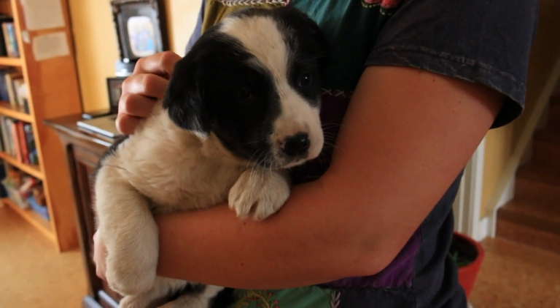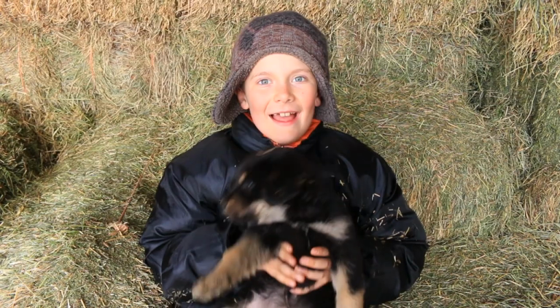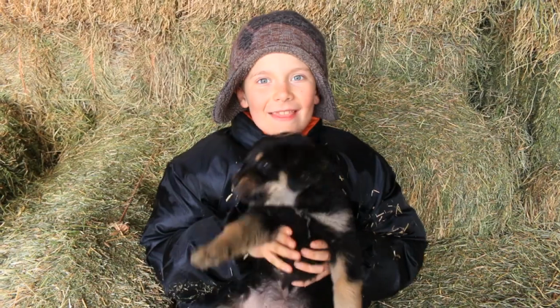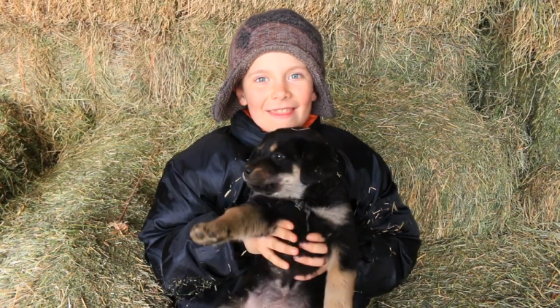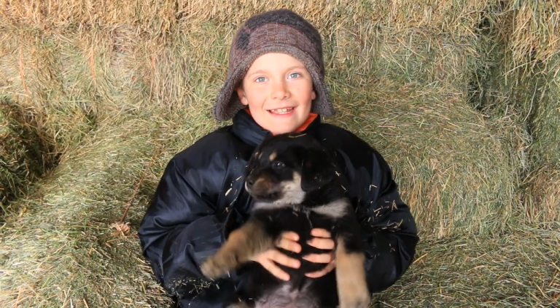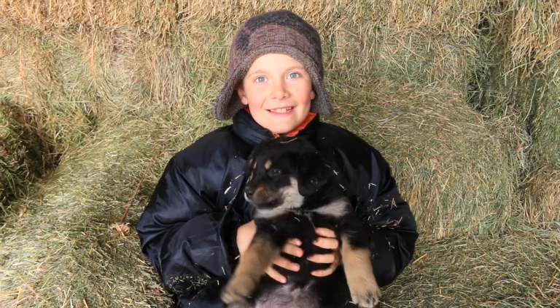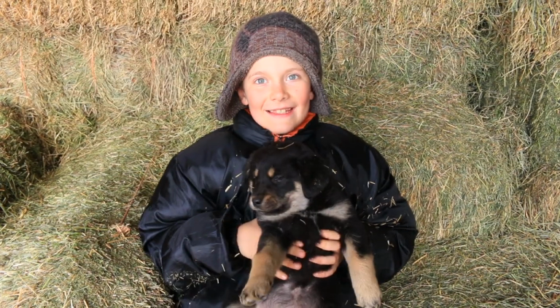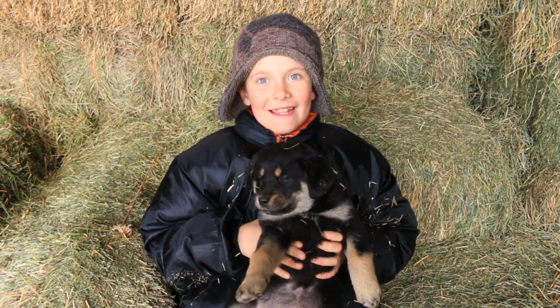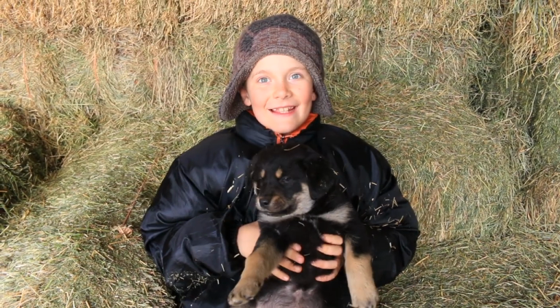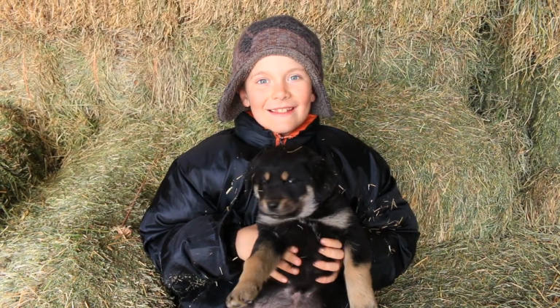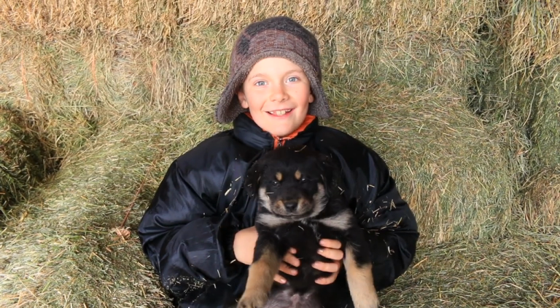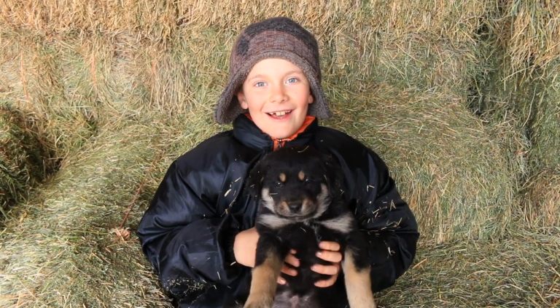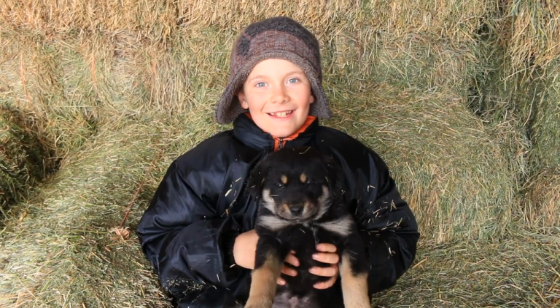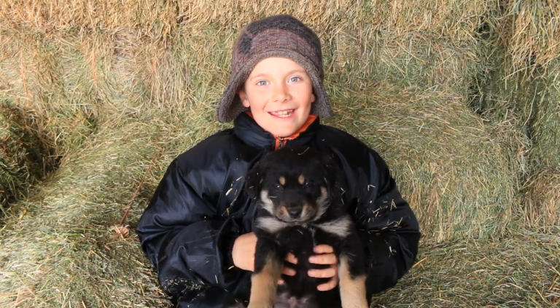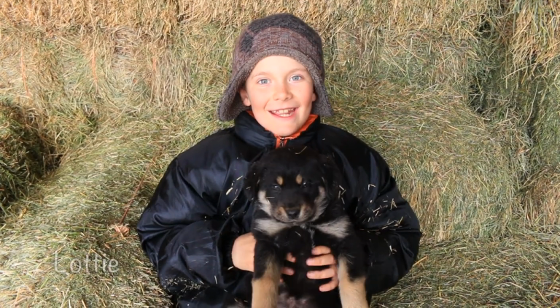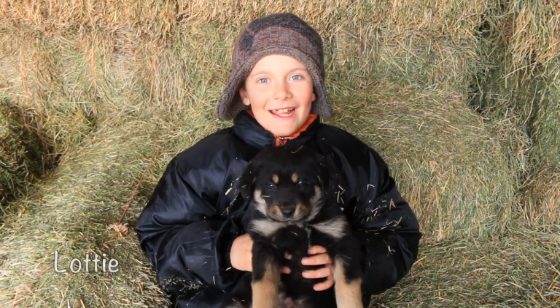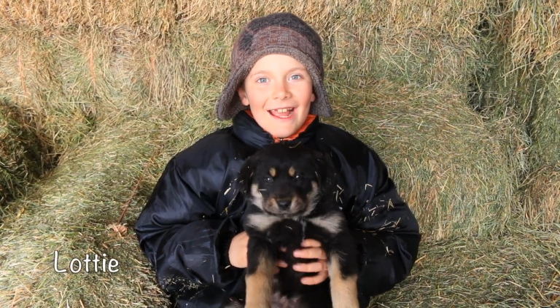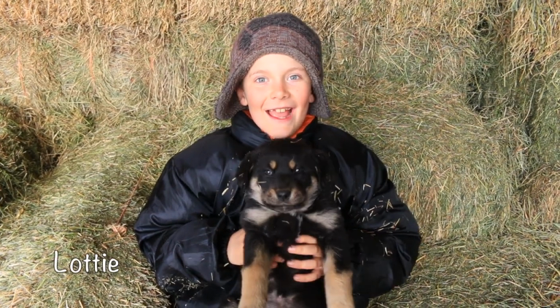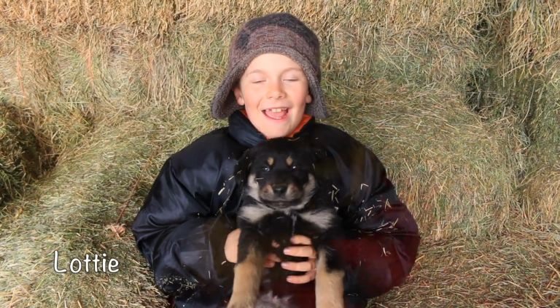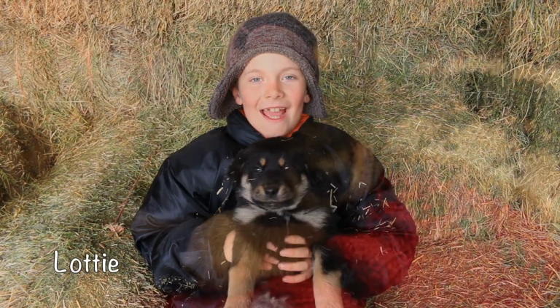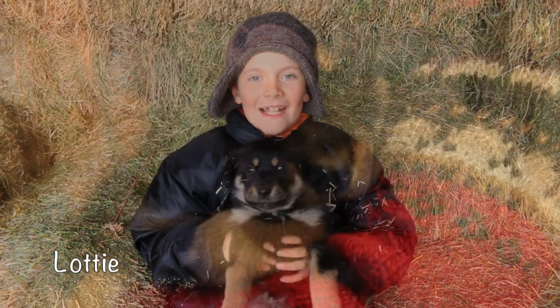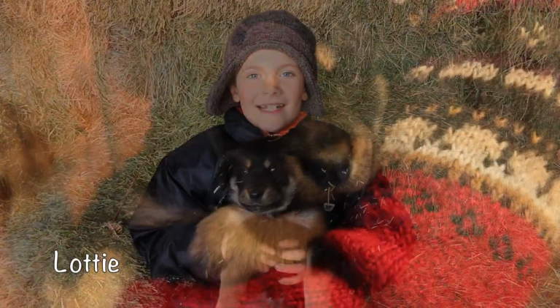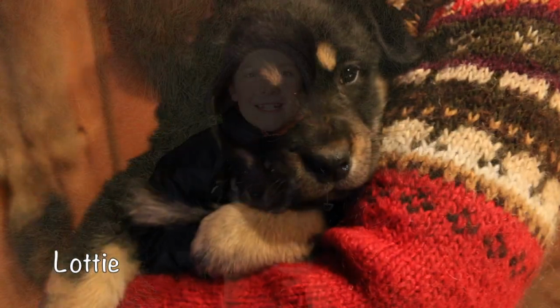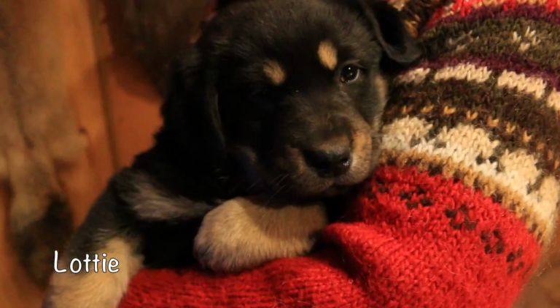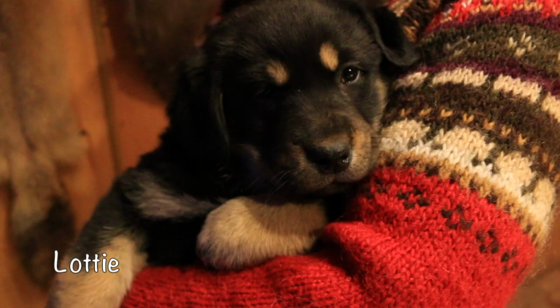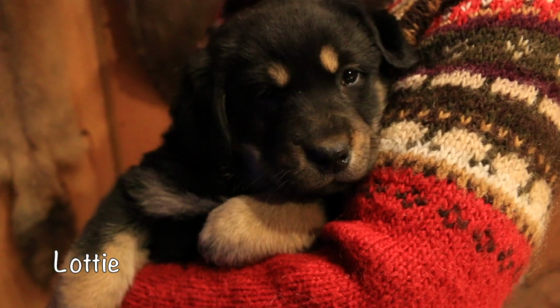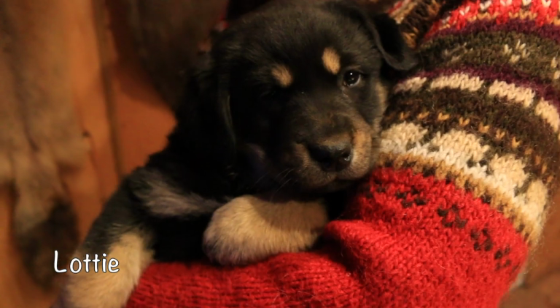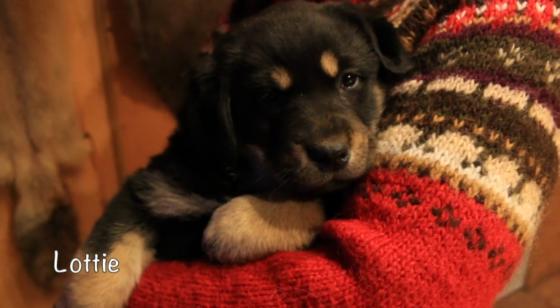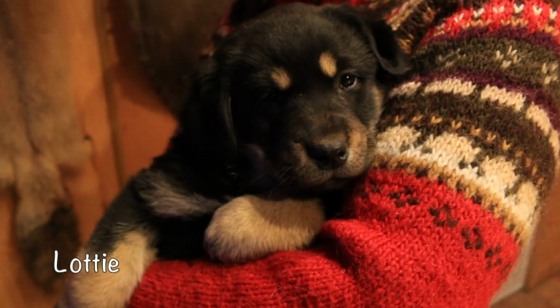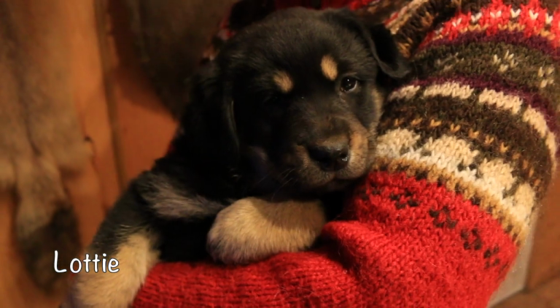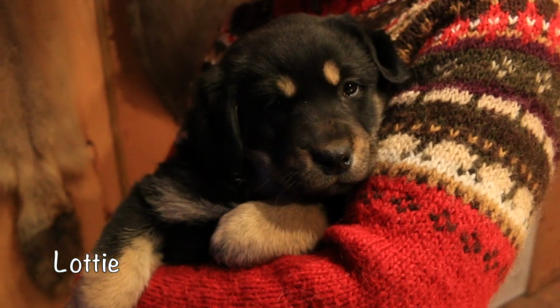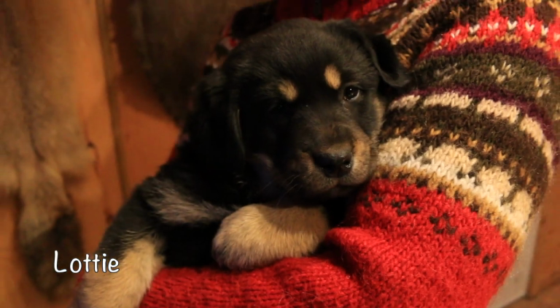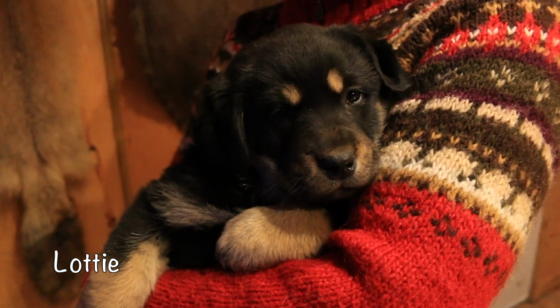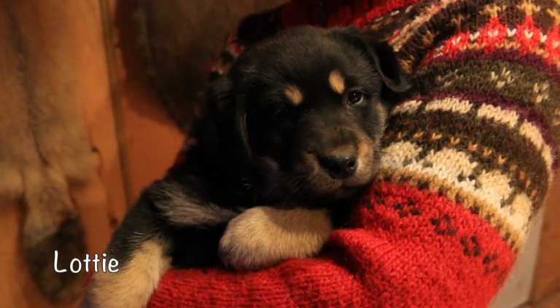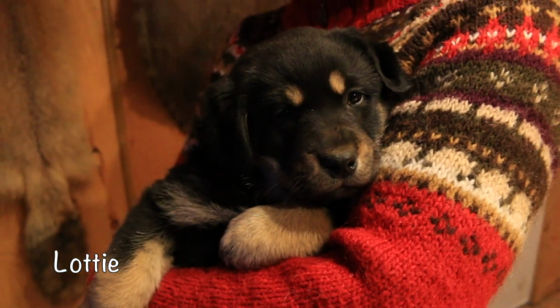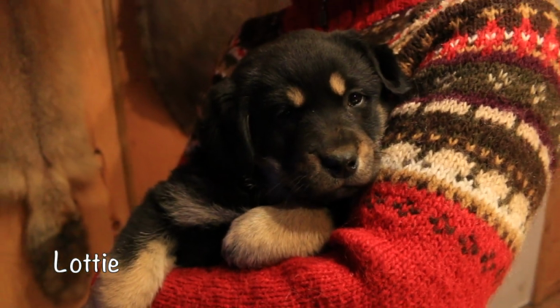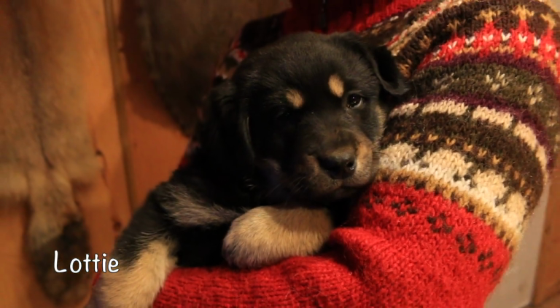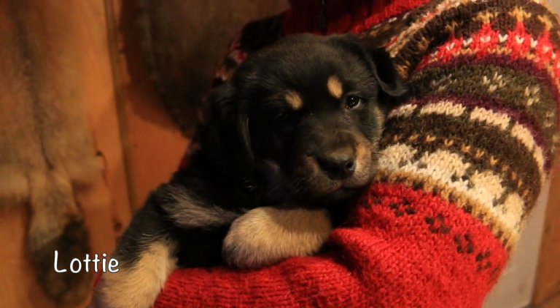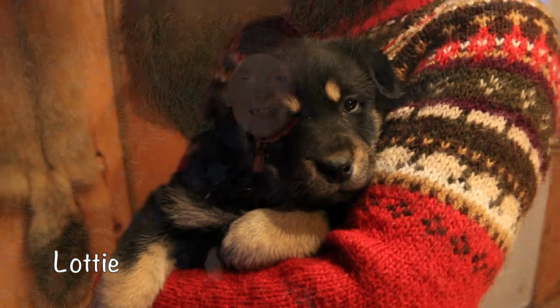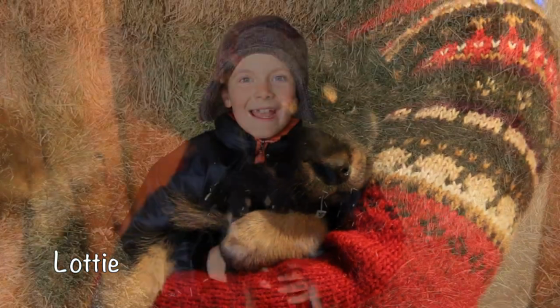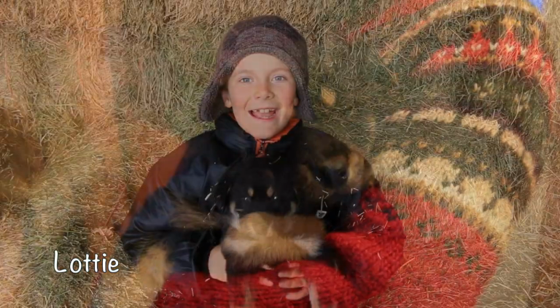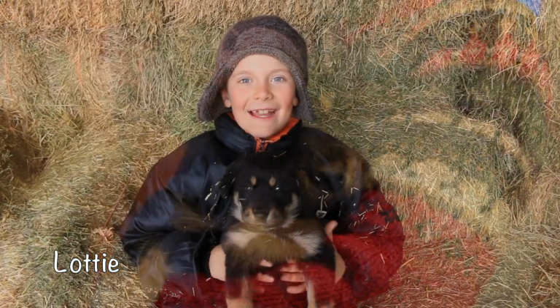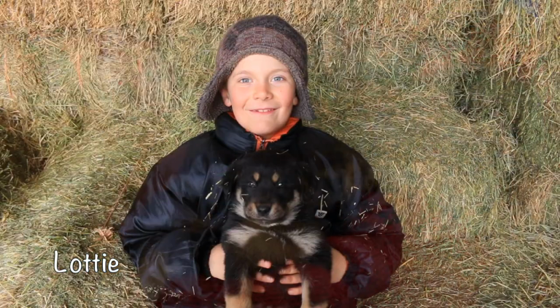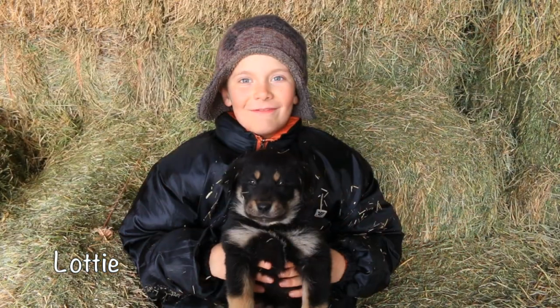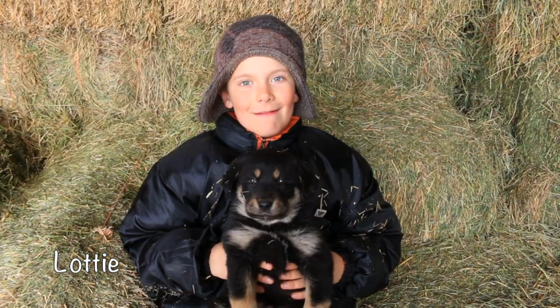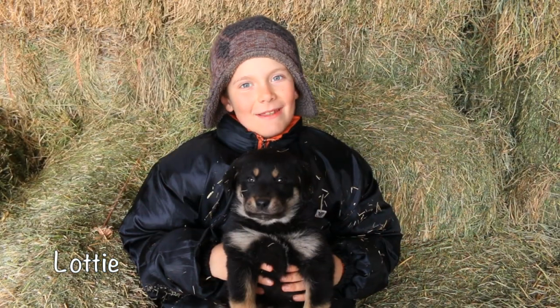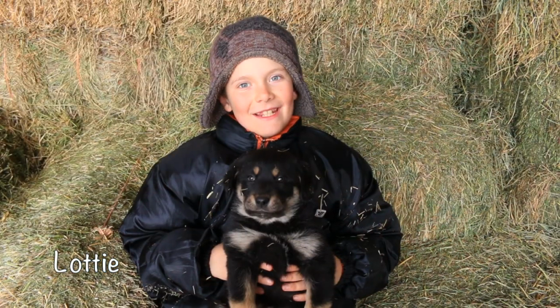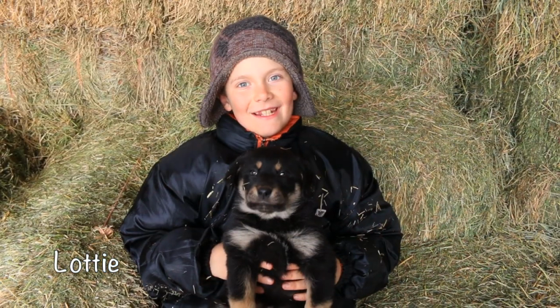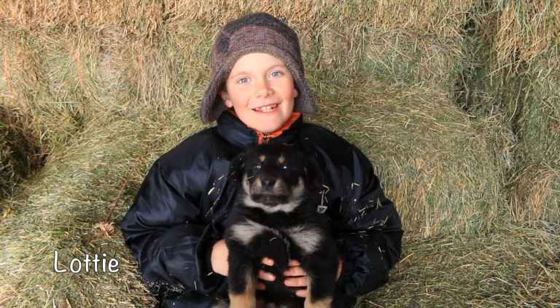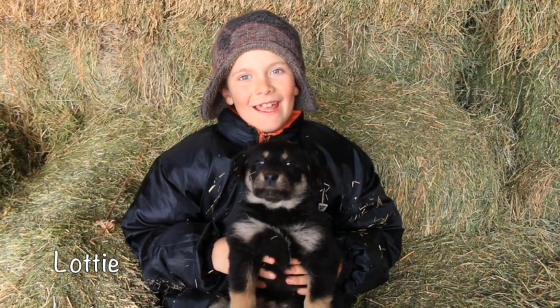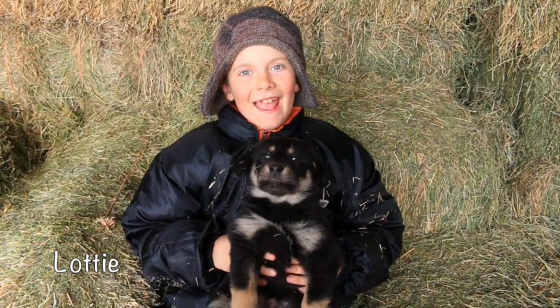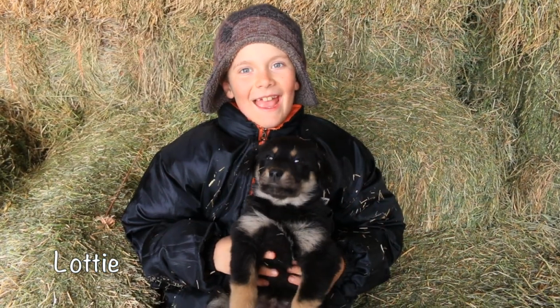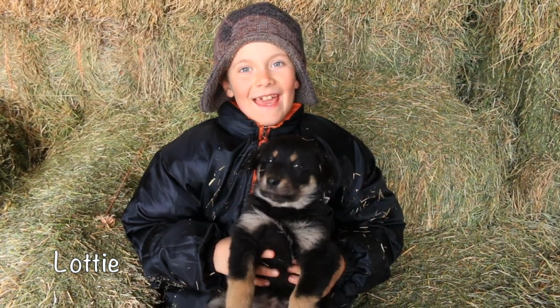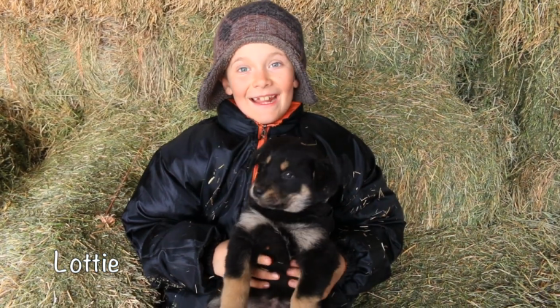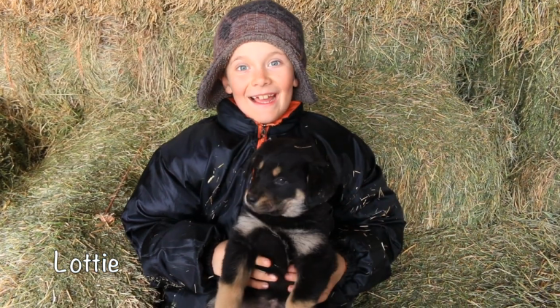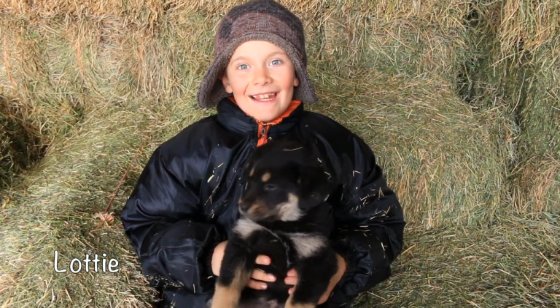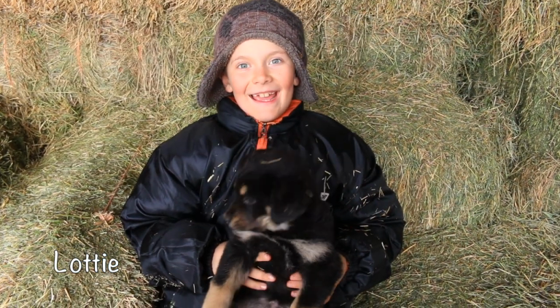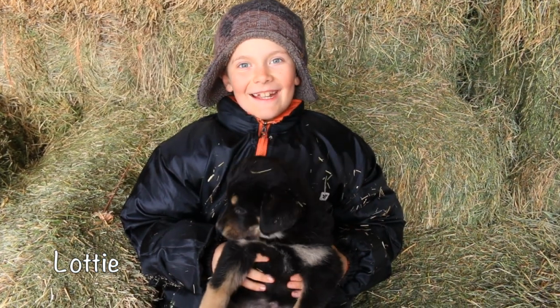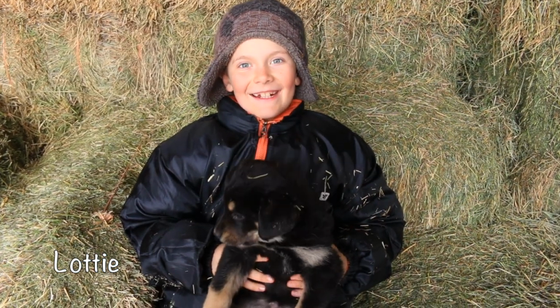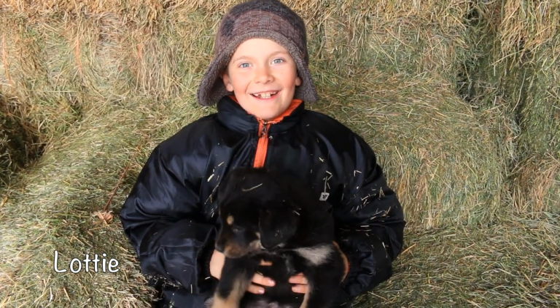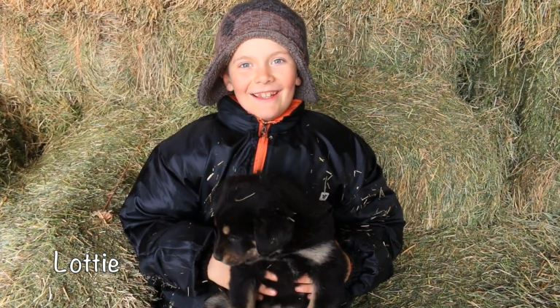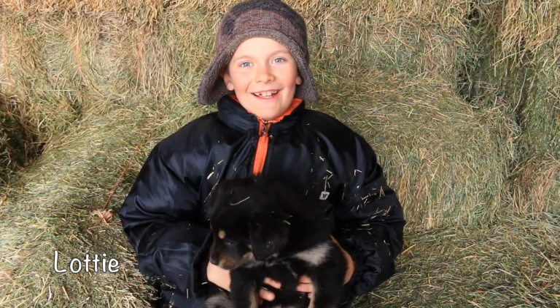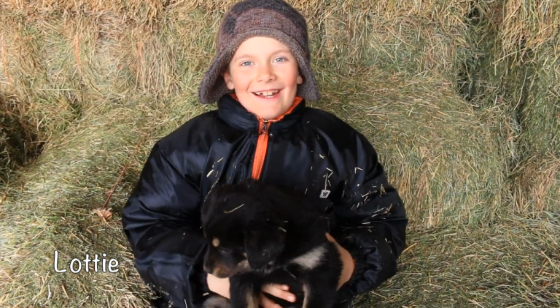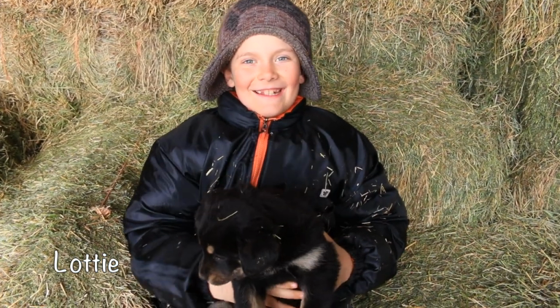This is Lottie. Her name means tiny and feminine and I like her a lot.